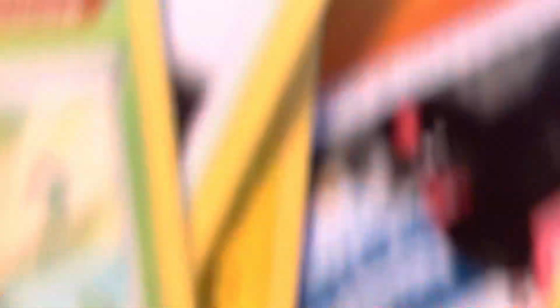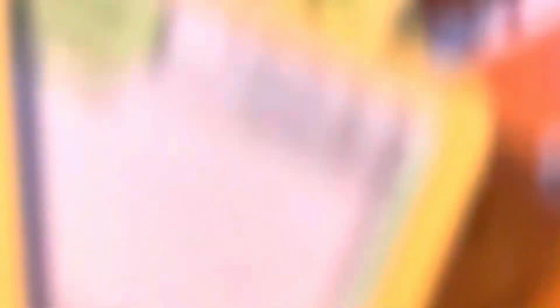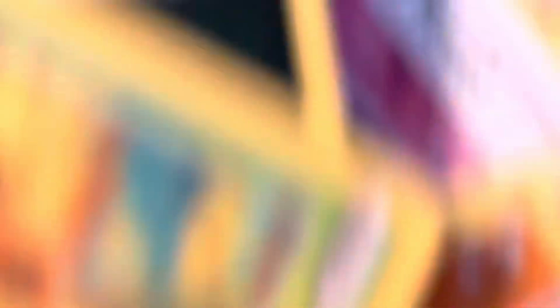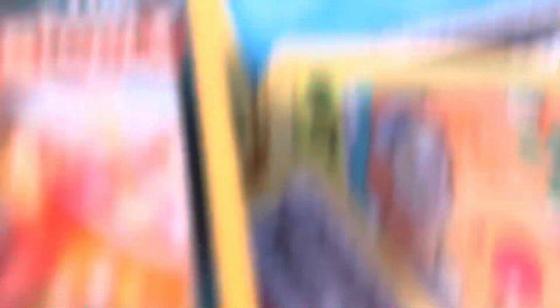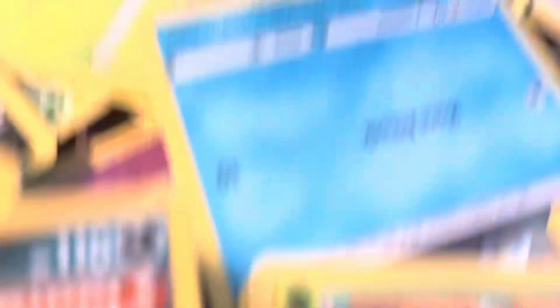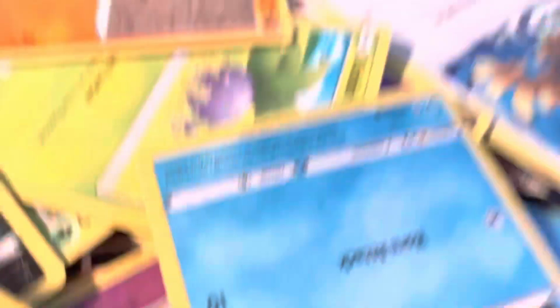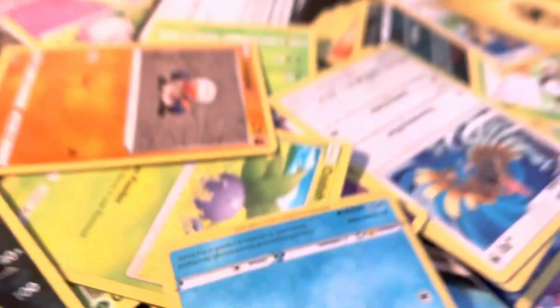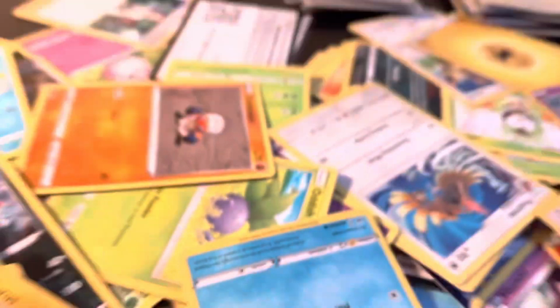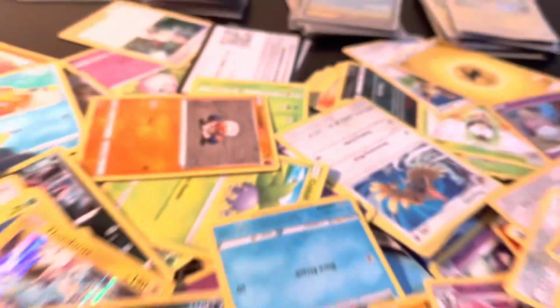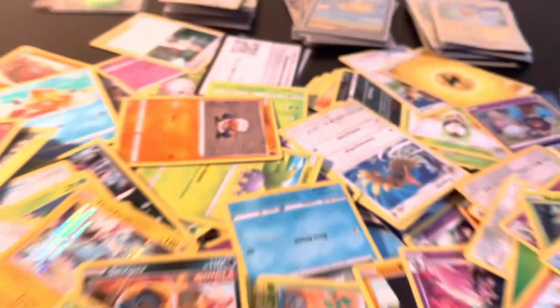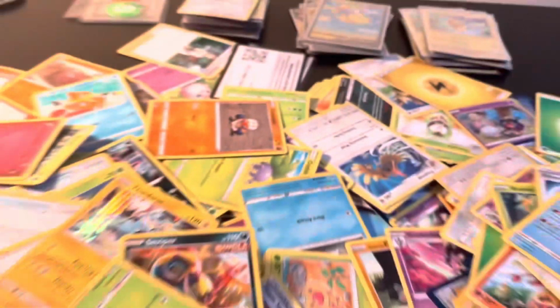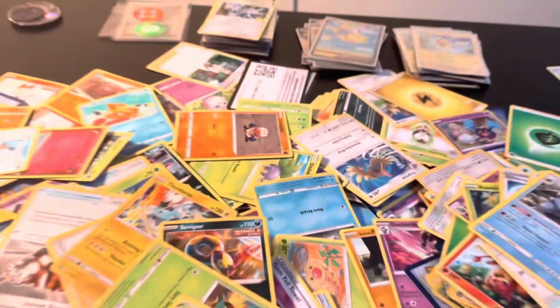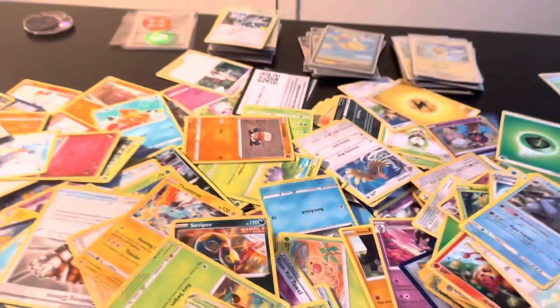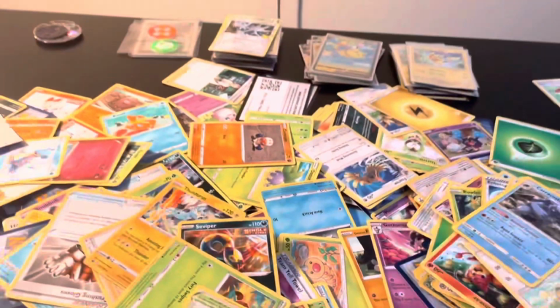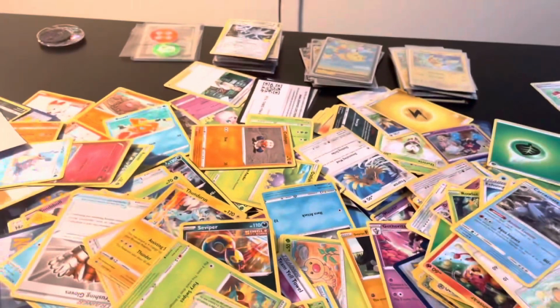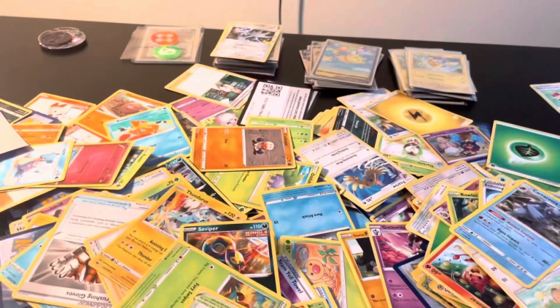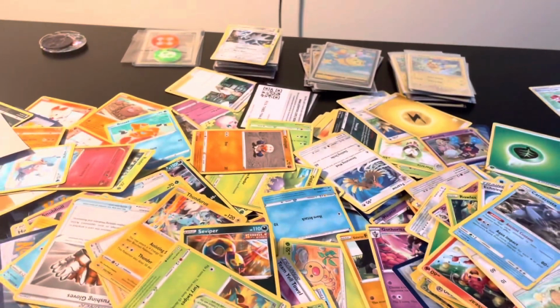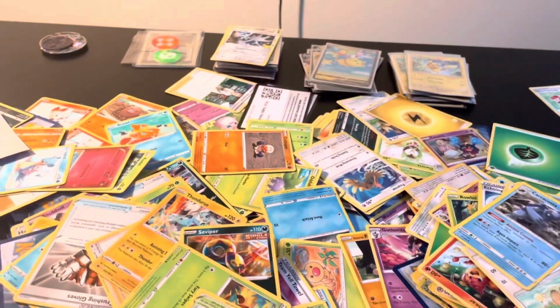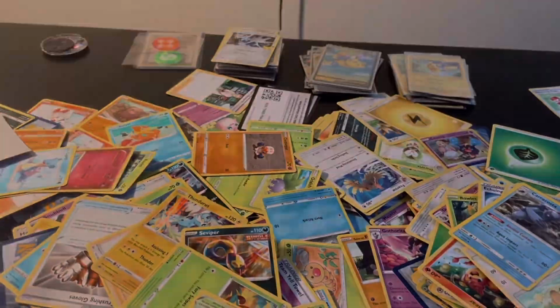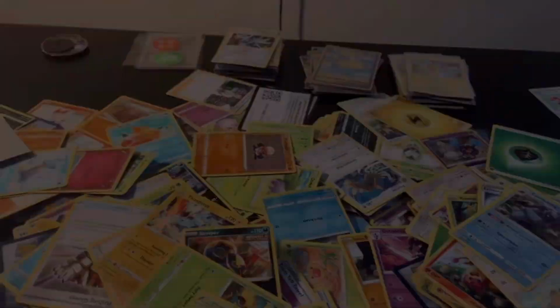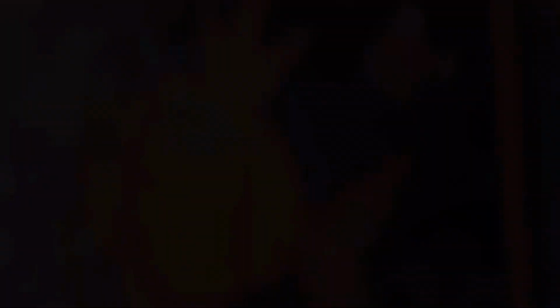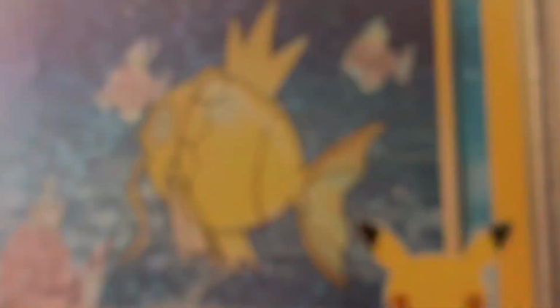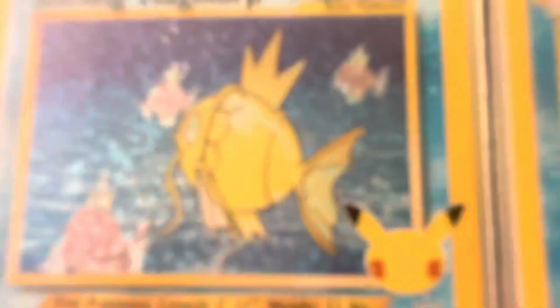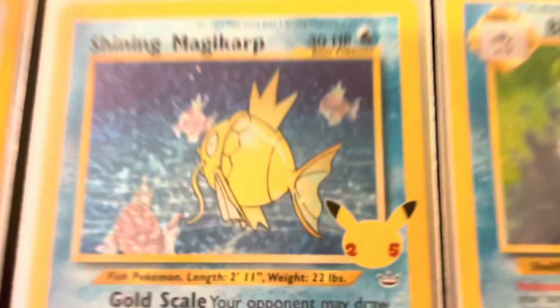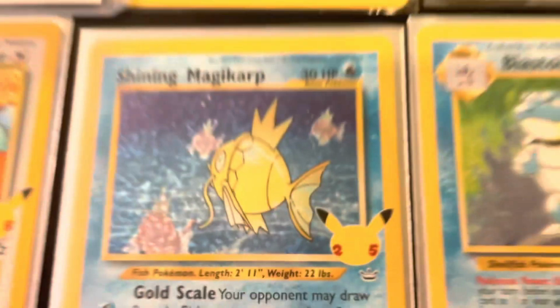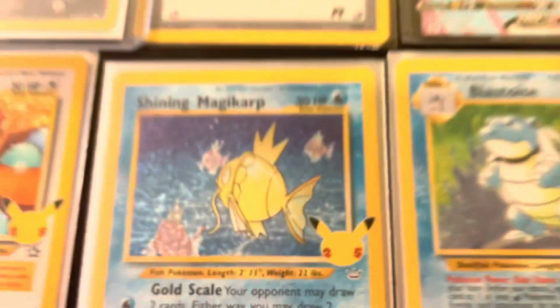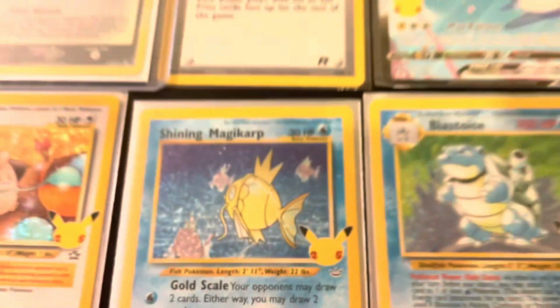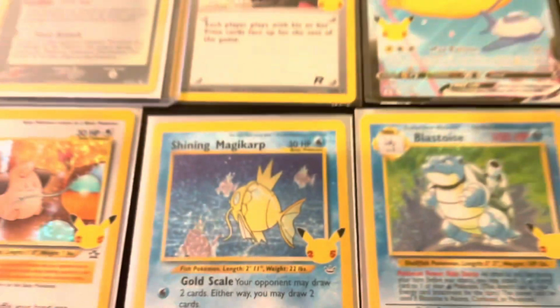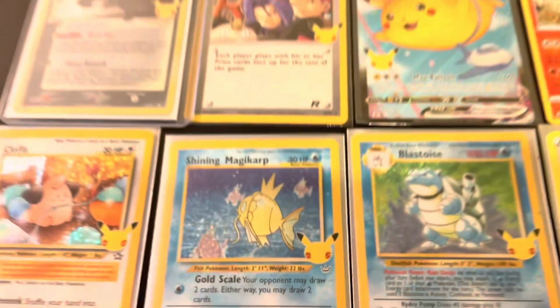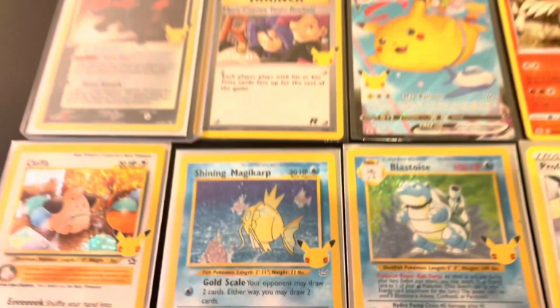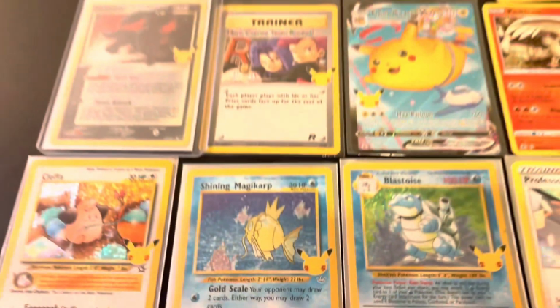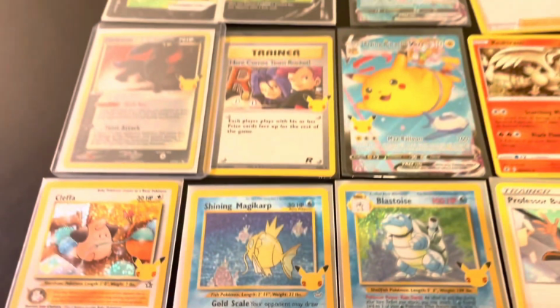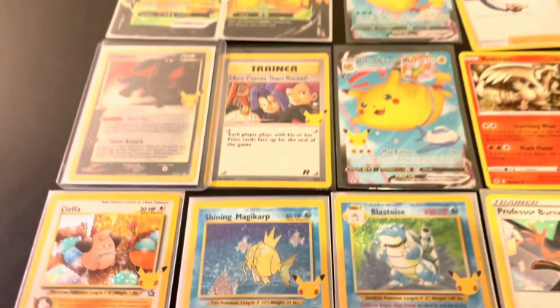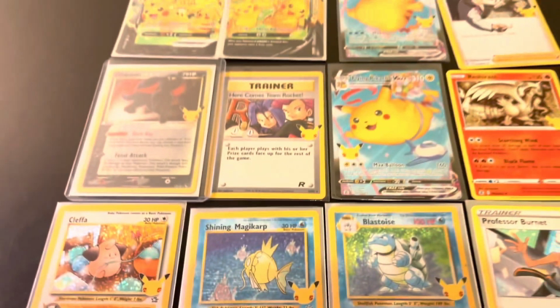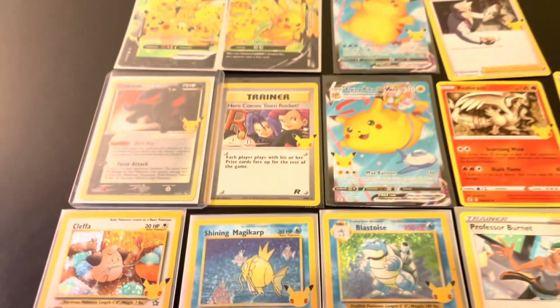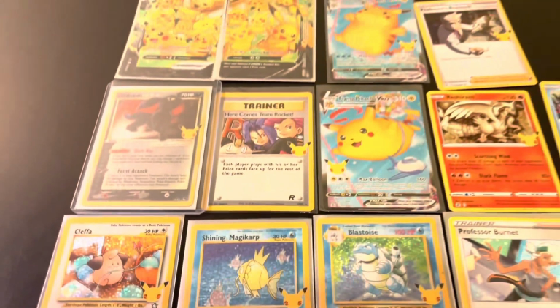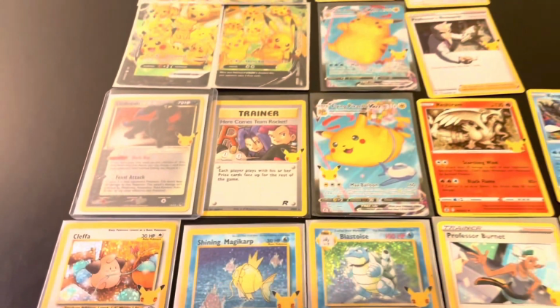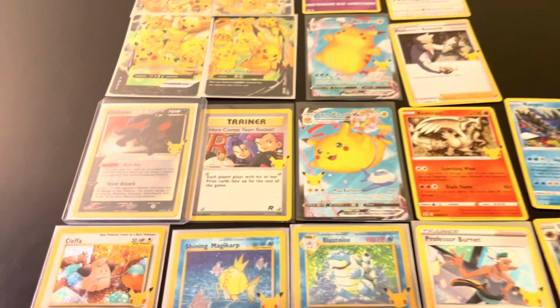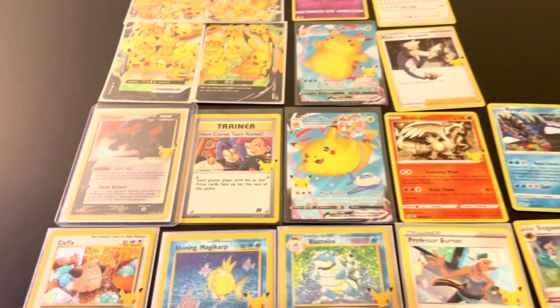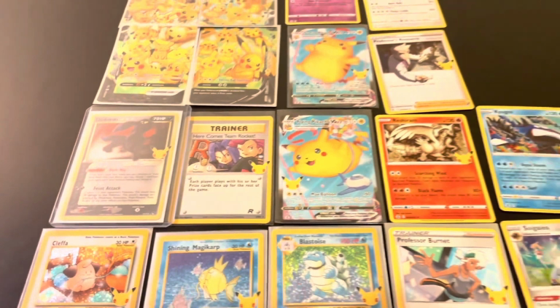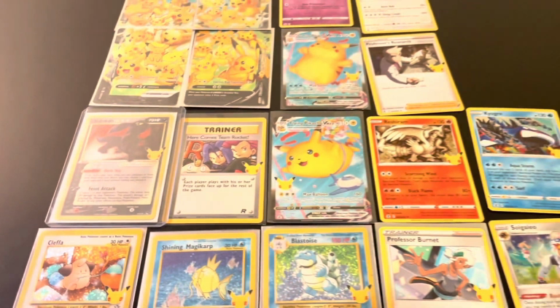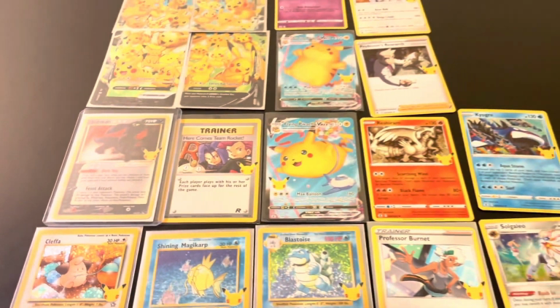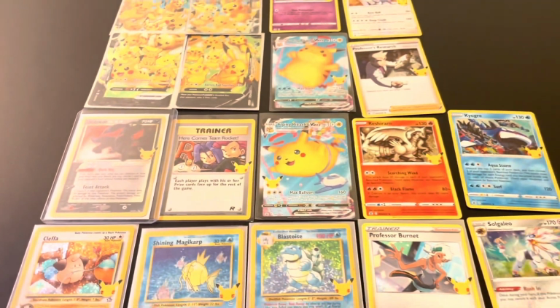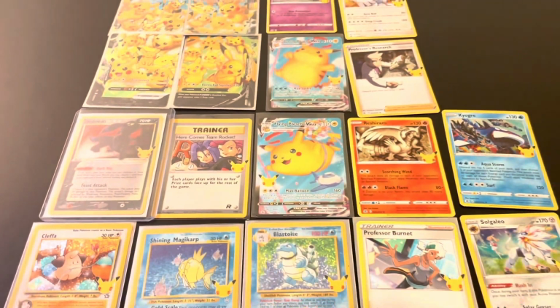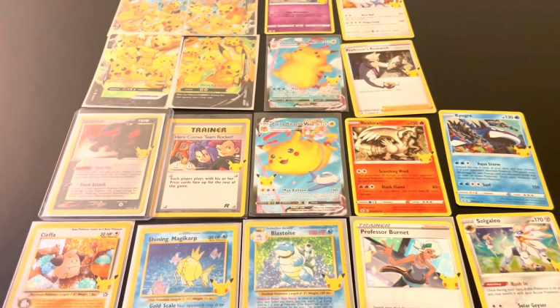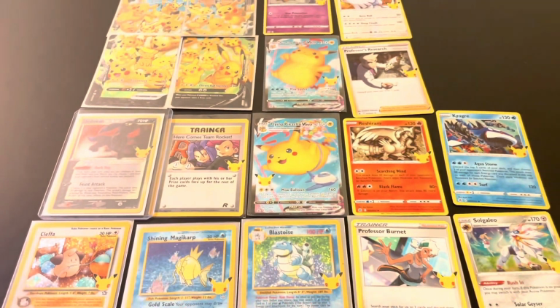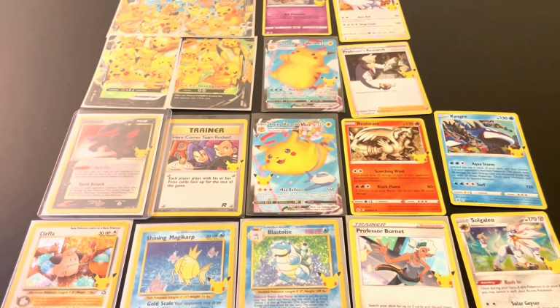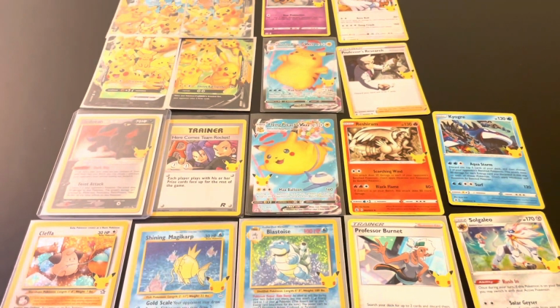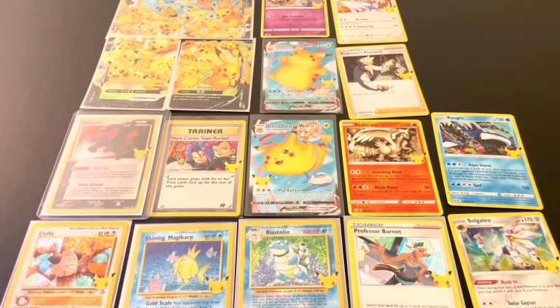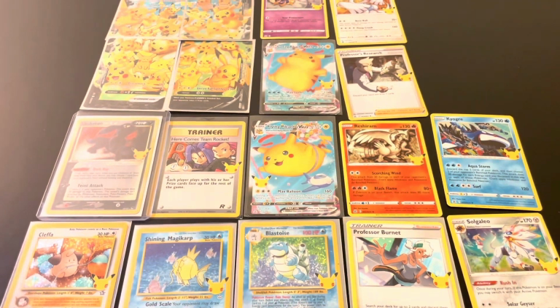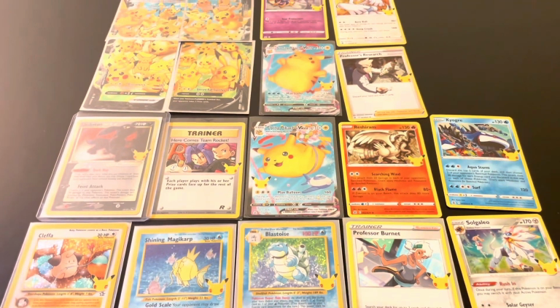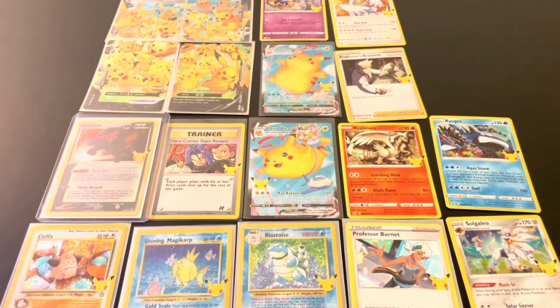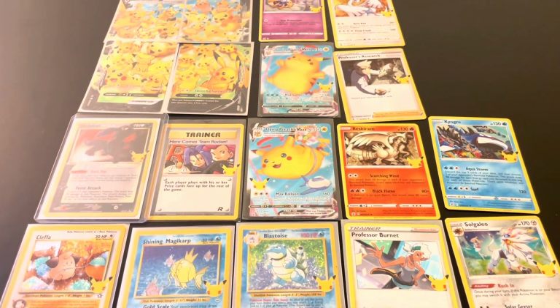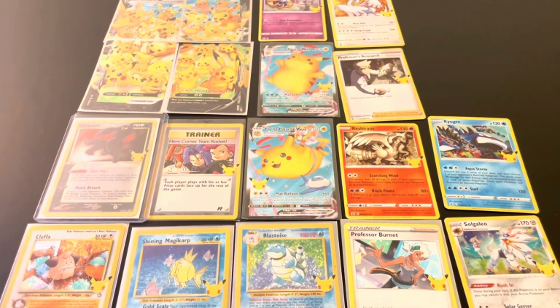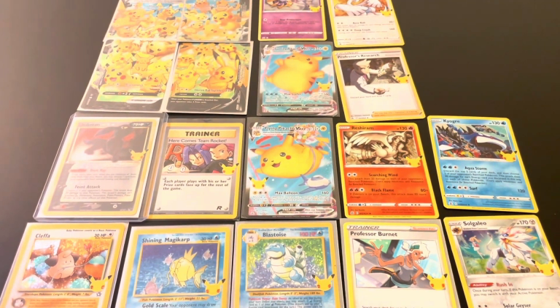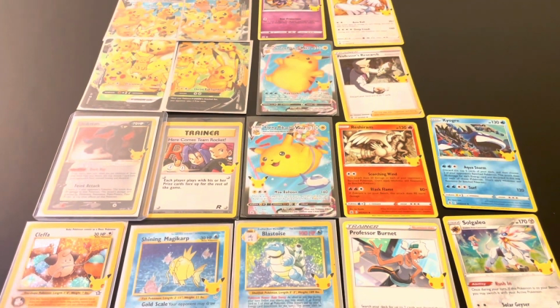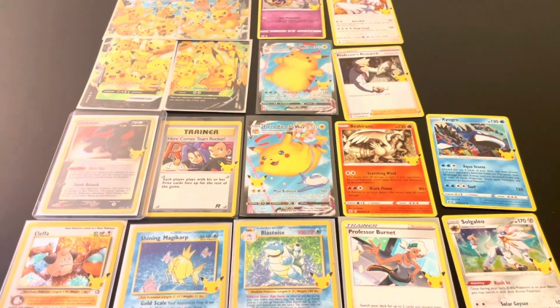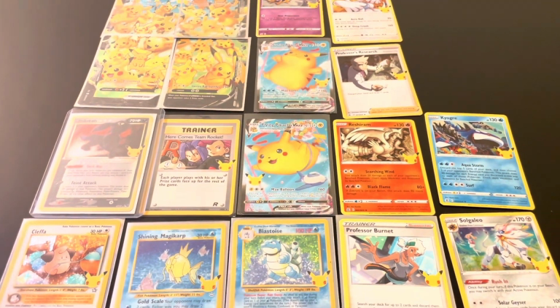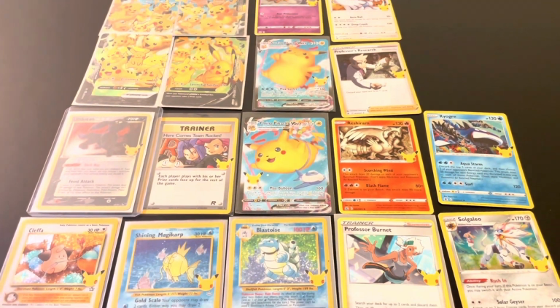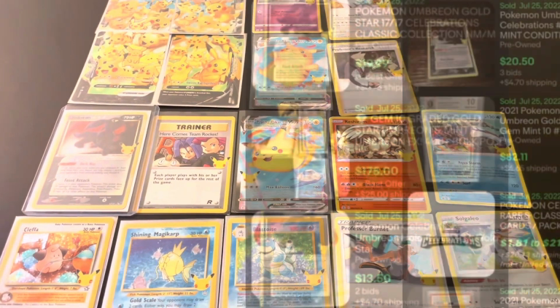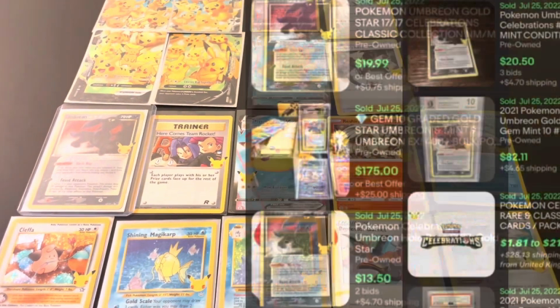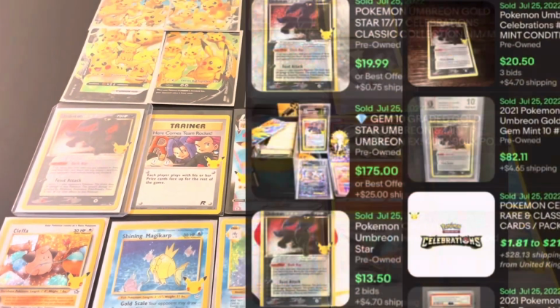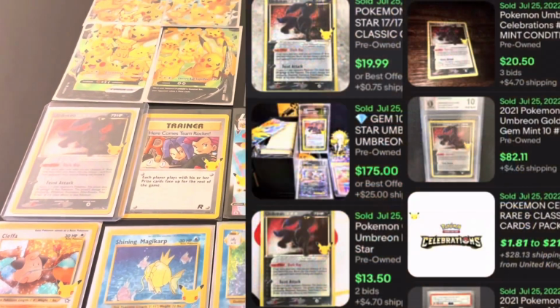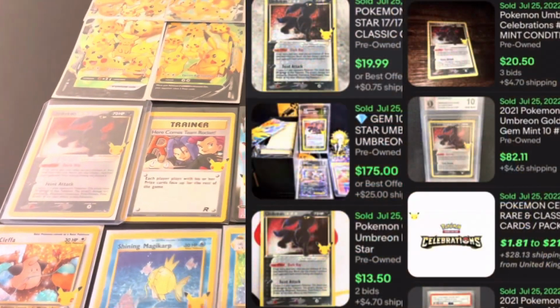I bought this bag of well over 500 Pokémon cards, which was an amazing deal because some of them are the 25th anniversary cards and they go for well over five dollars just alone.